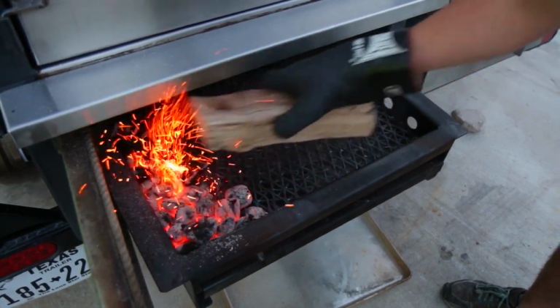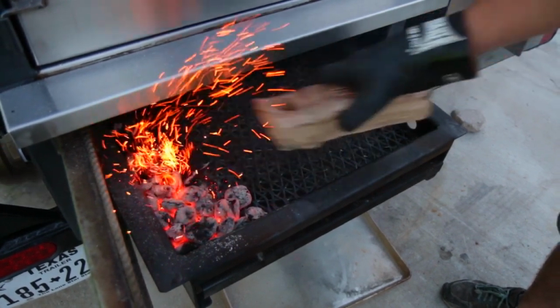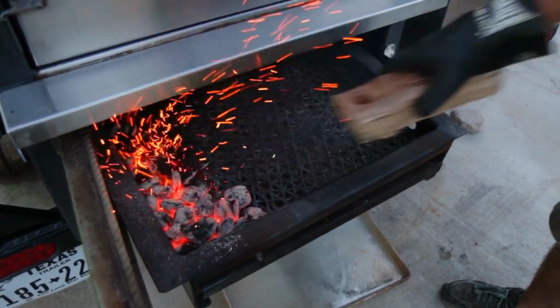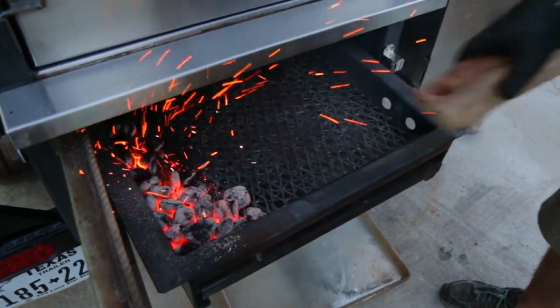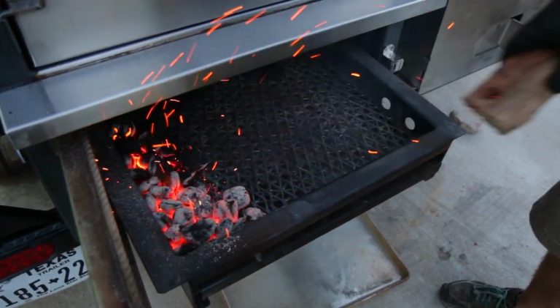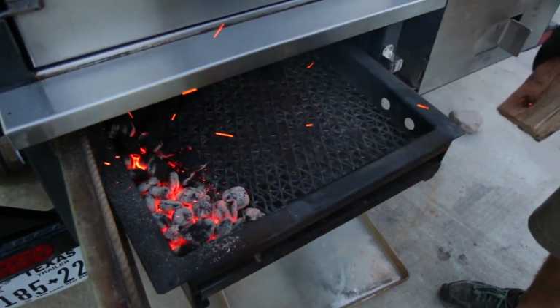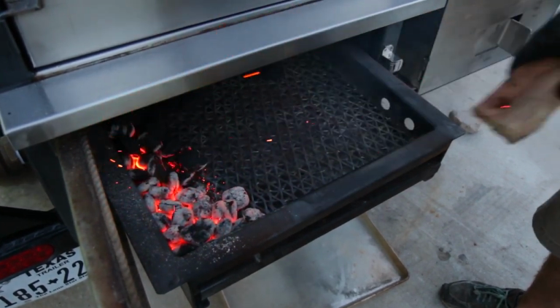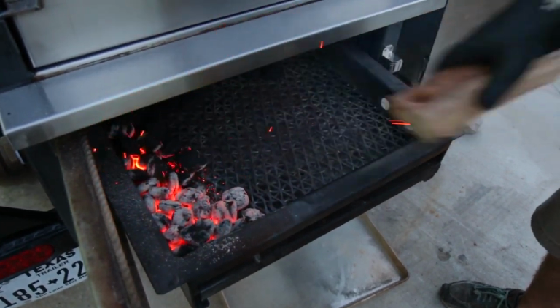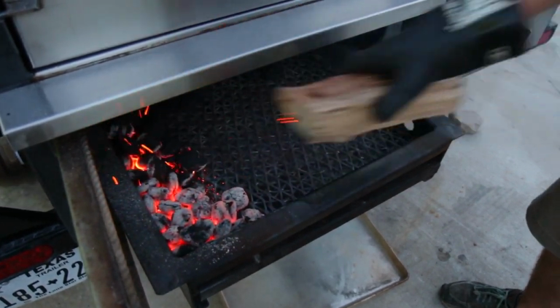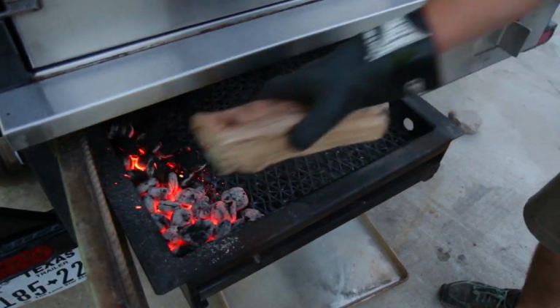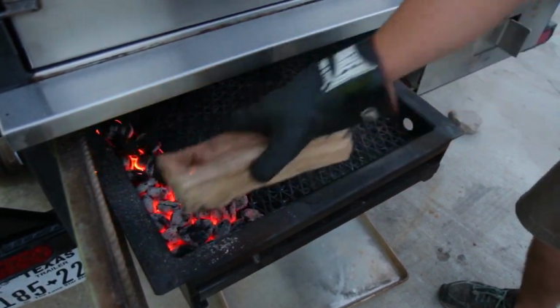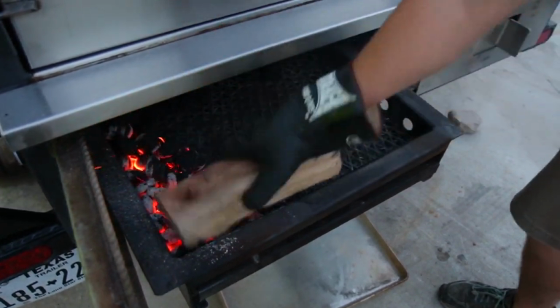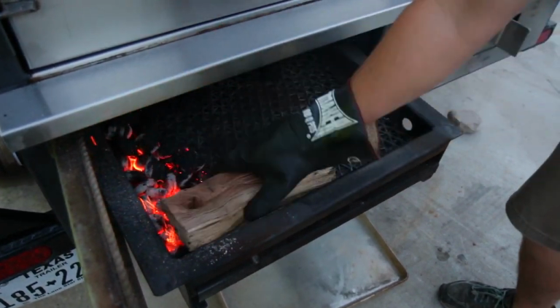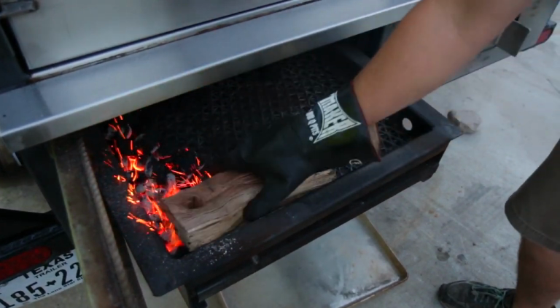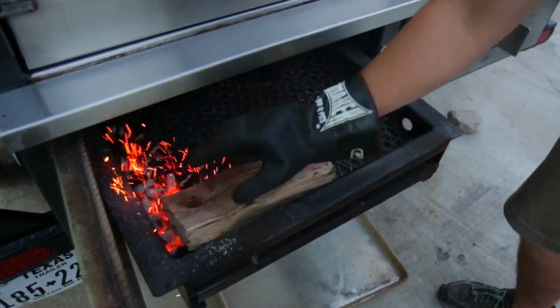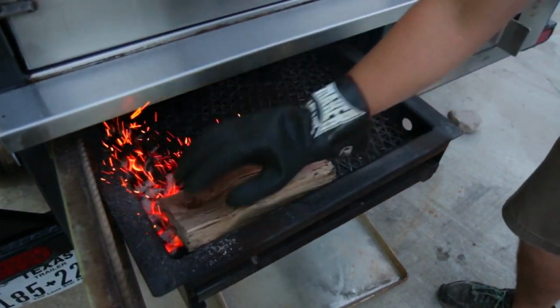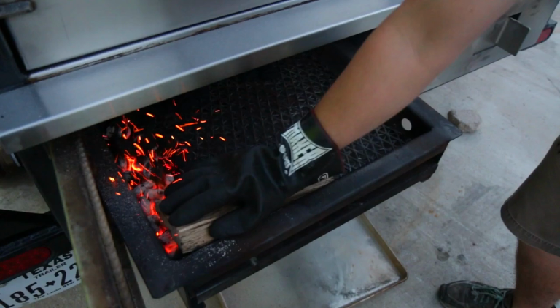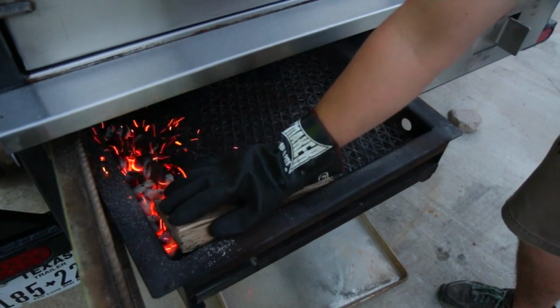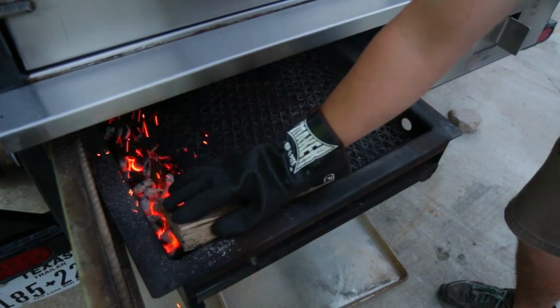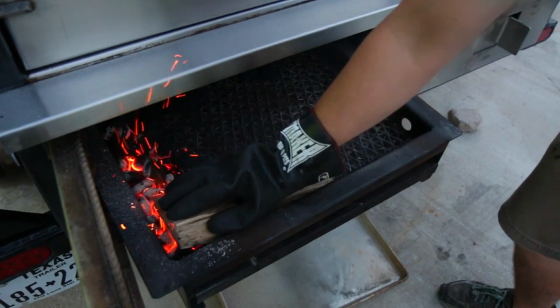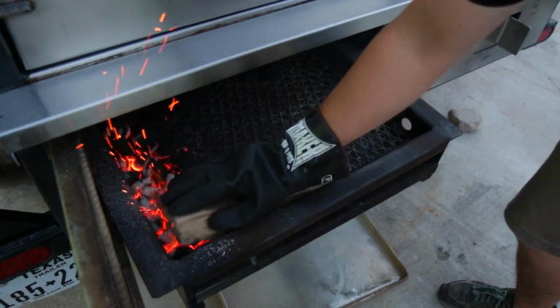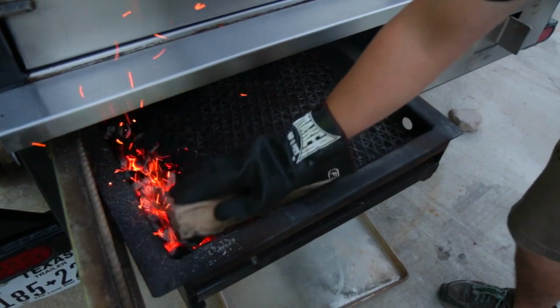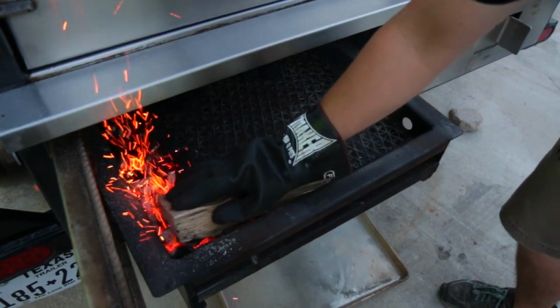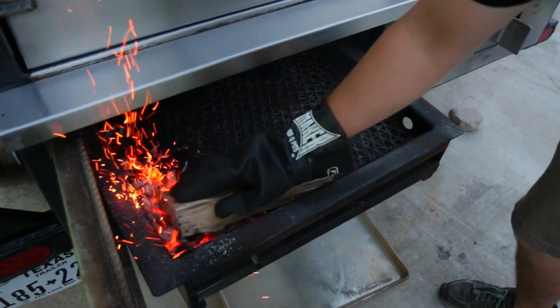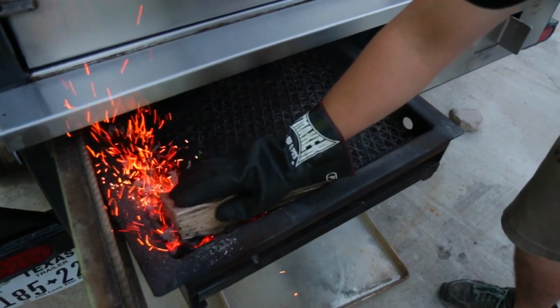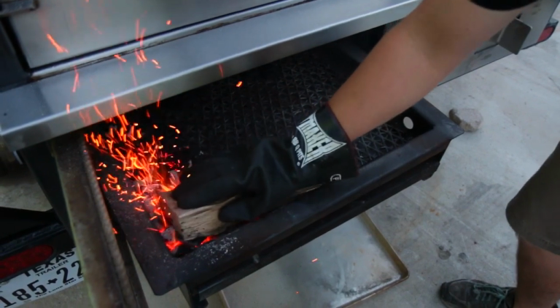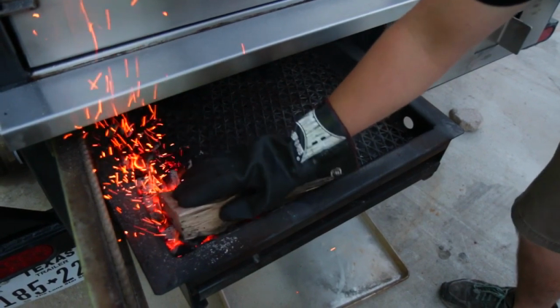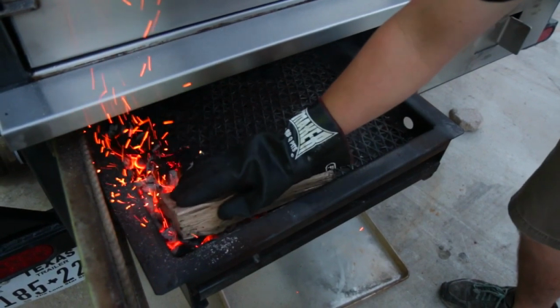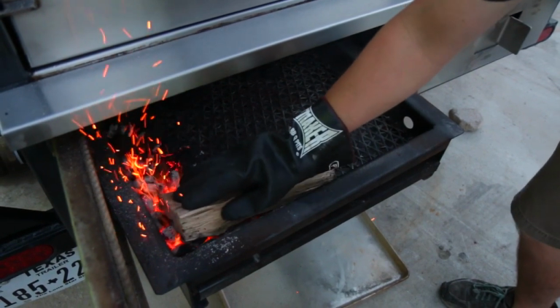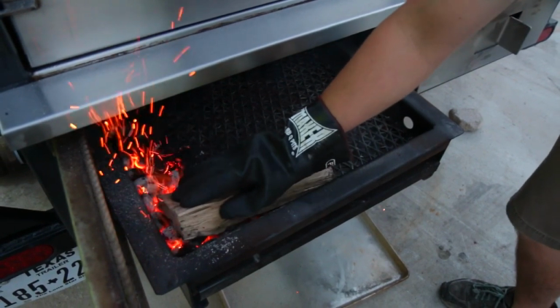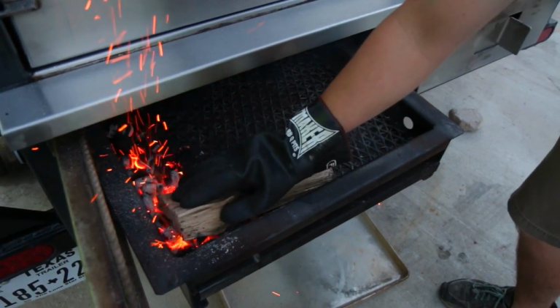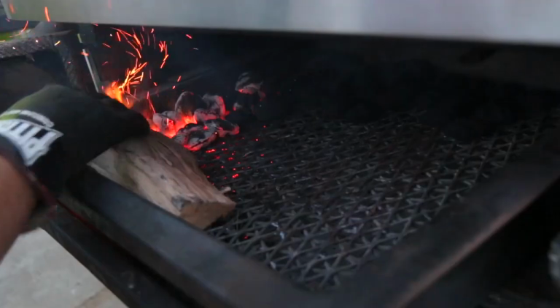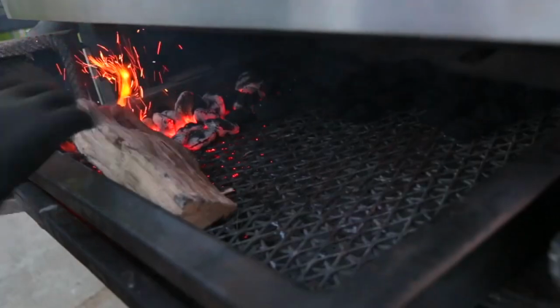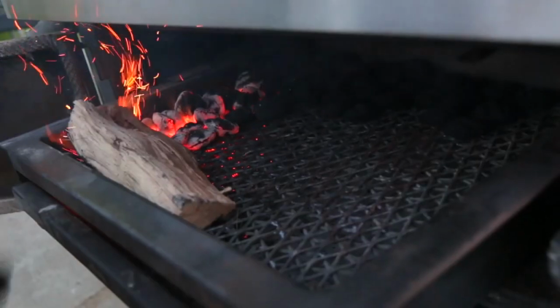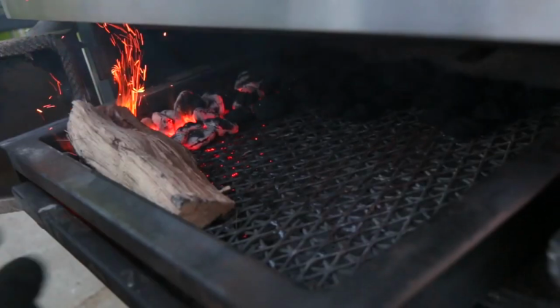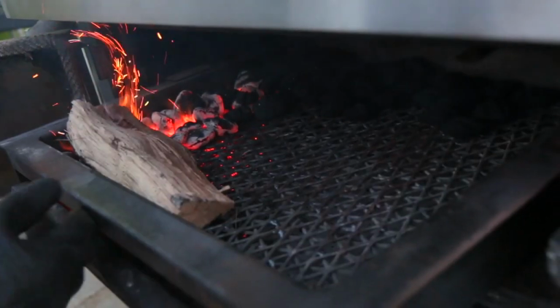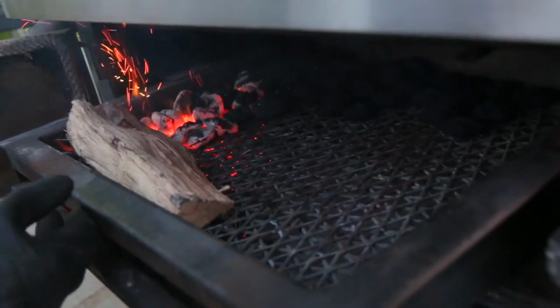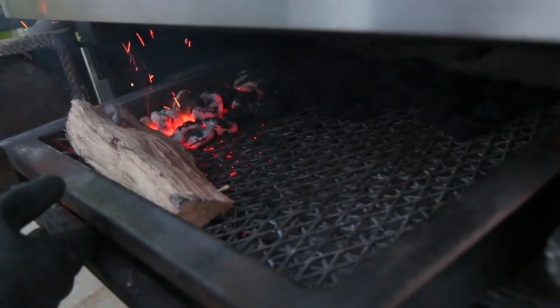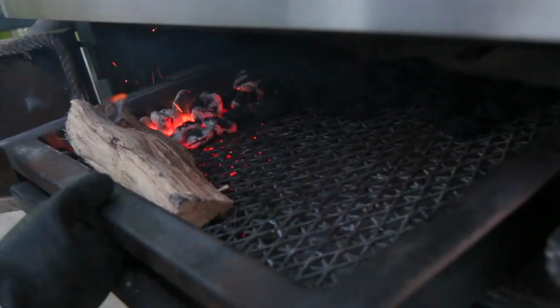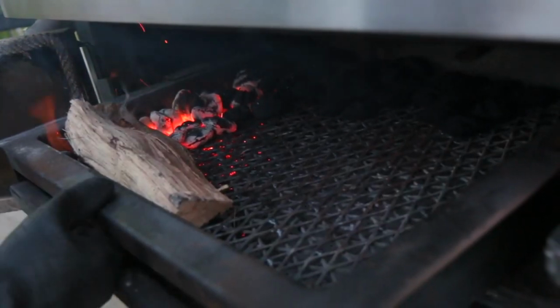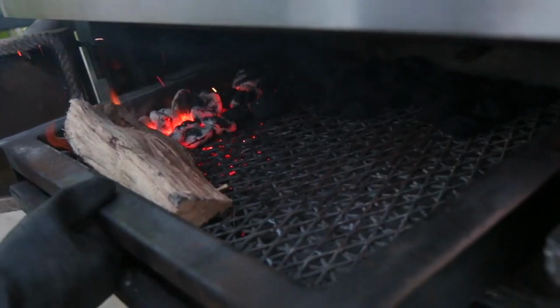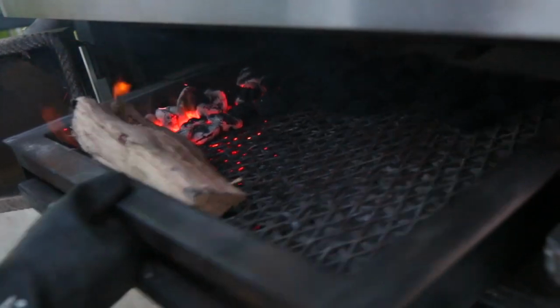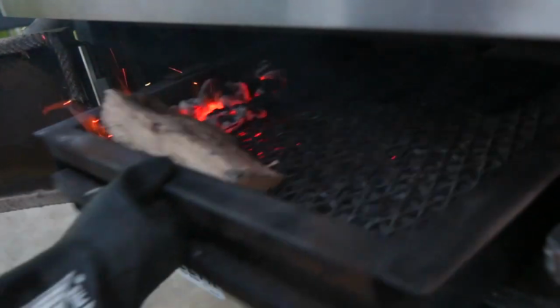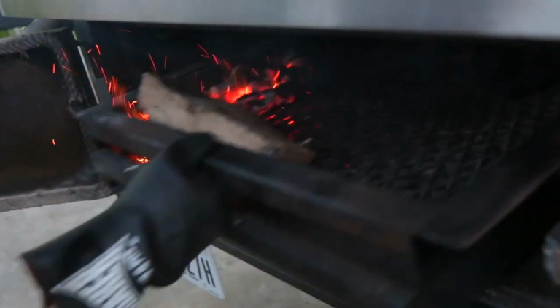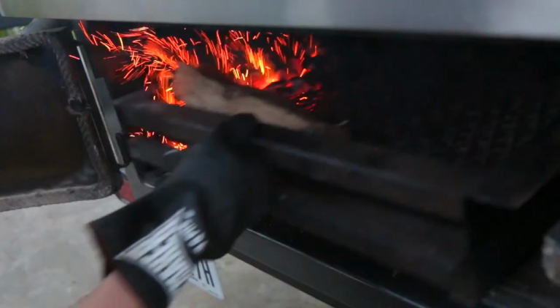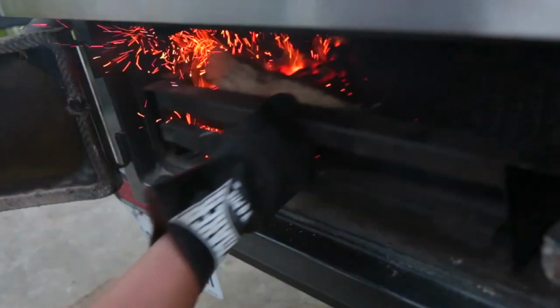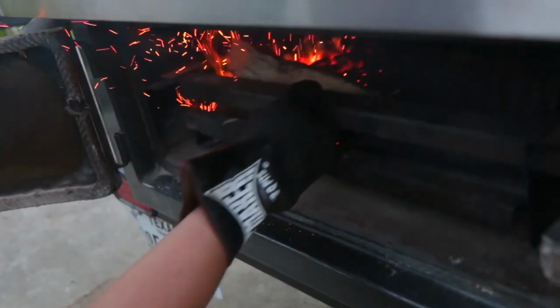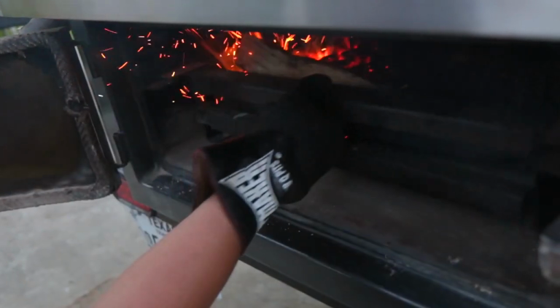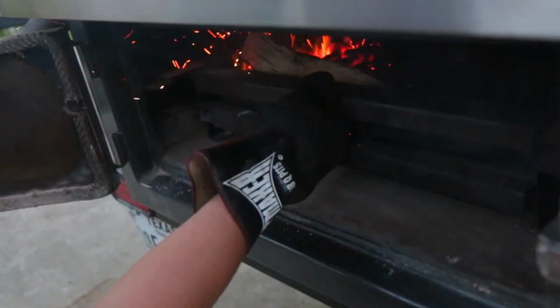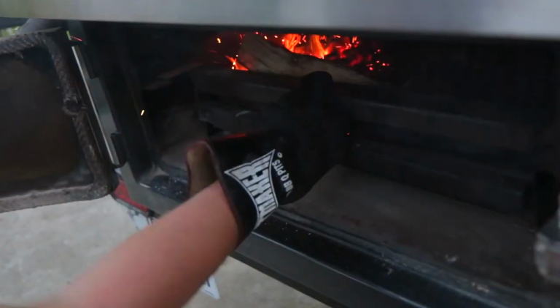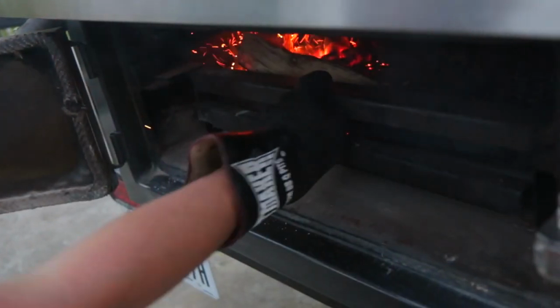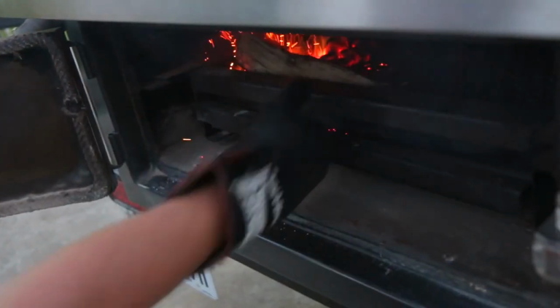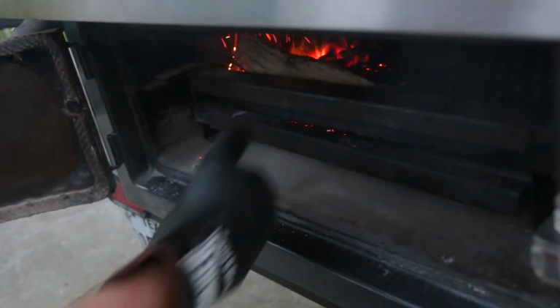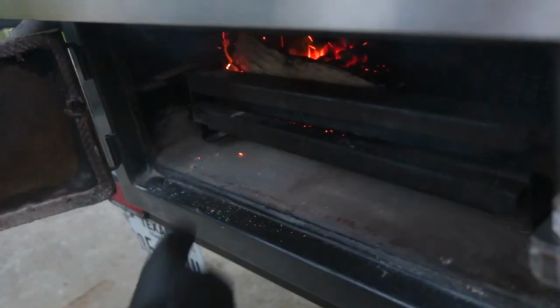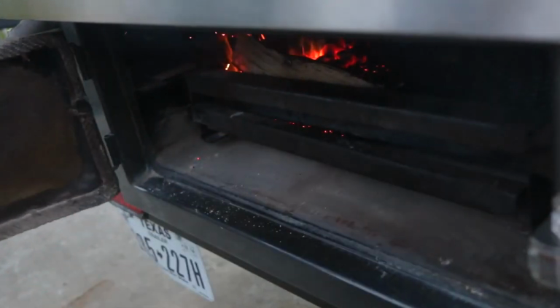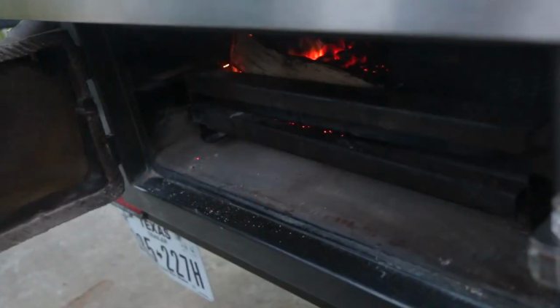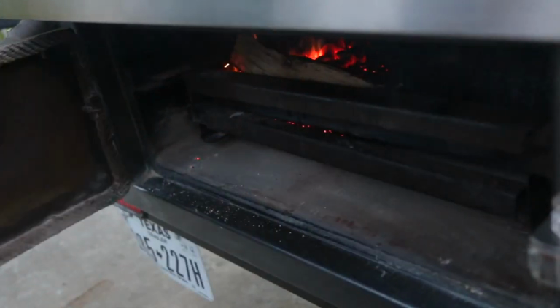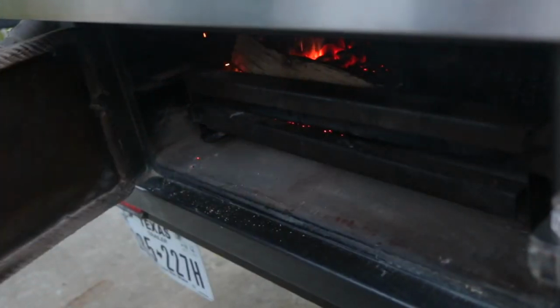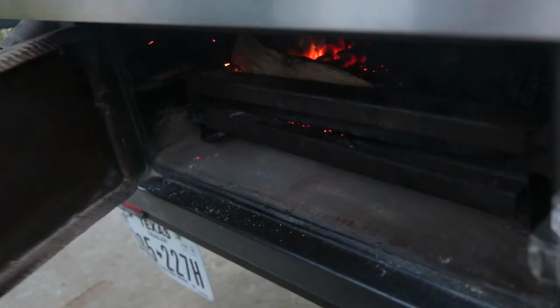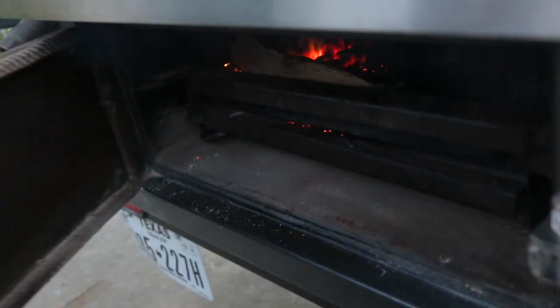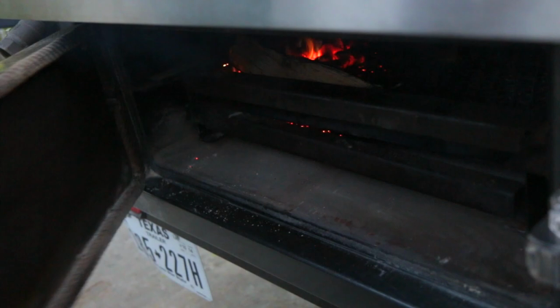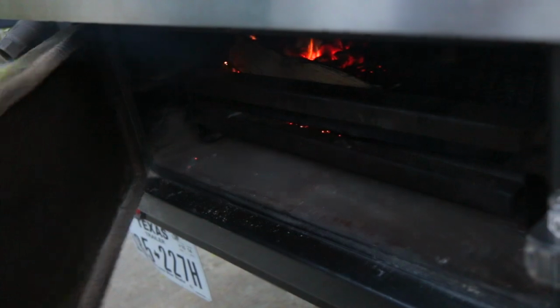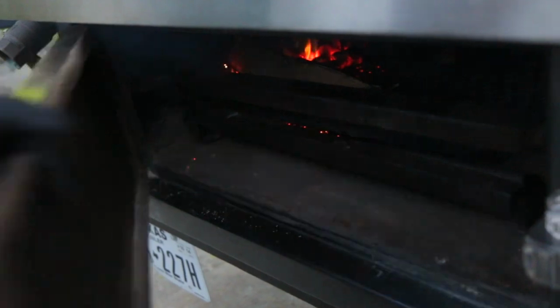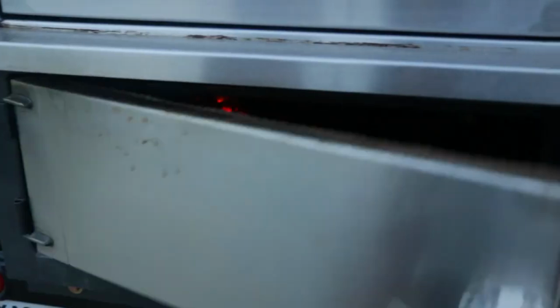Now you're ready to cook. Please remember that the amount of fuel needed will depend on the amount of meat you're intending to cook, as well as your desired cooking temperature.